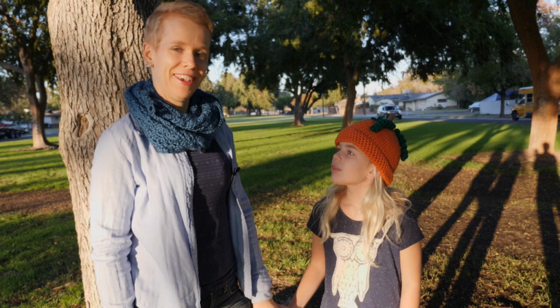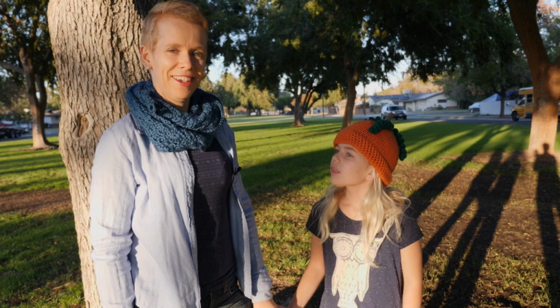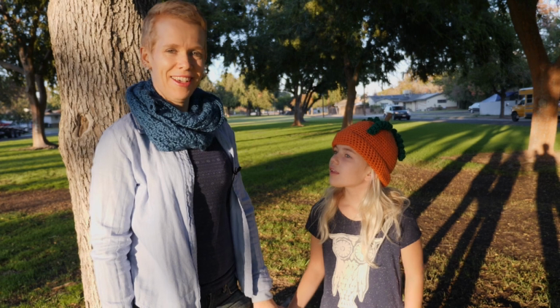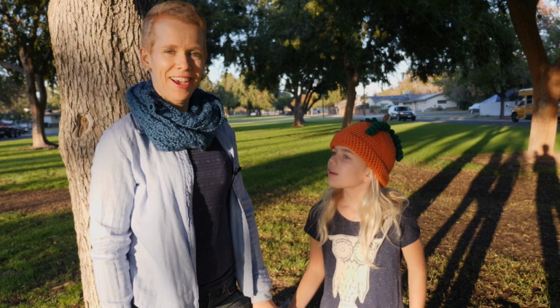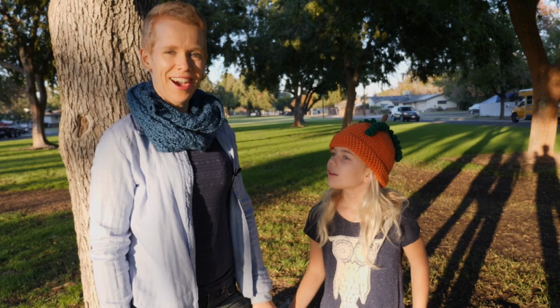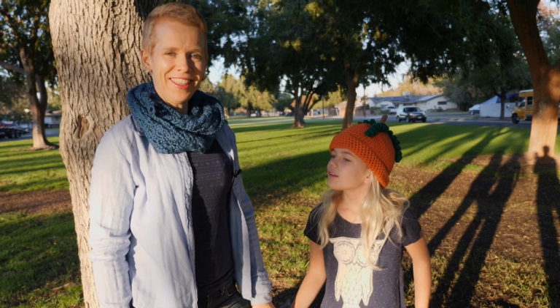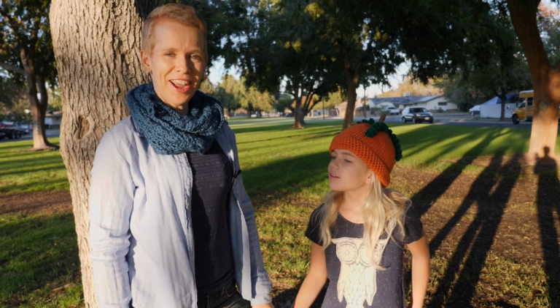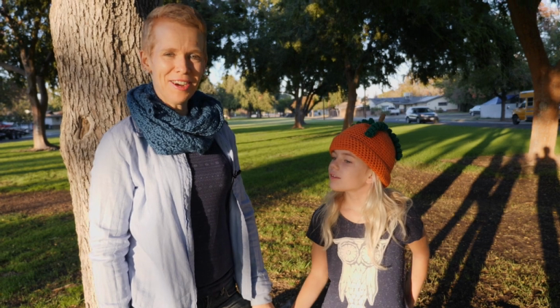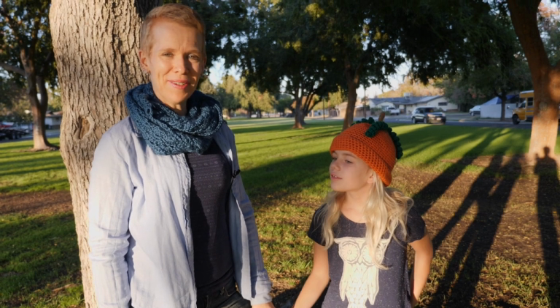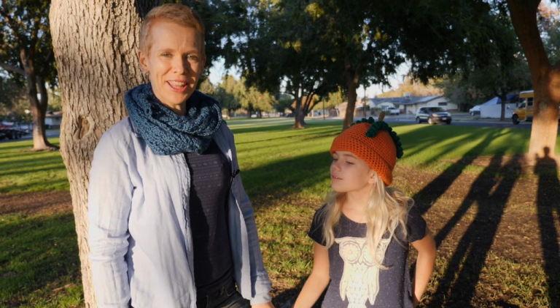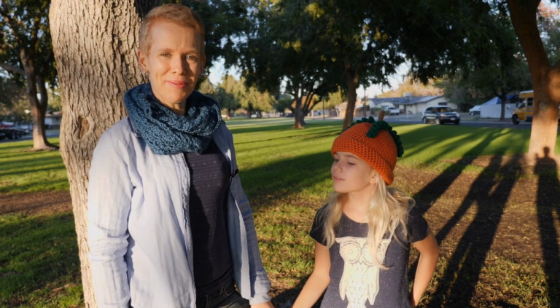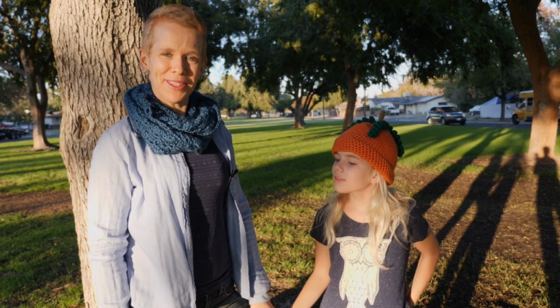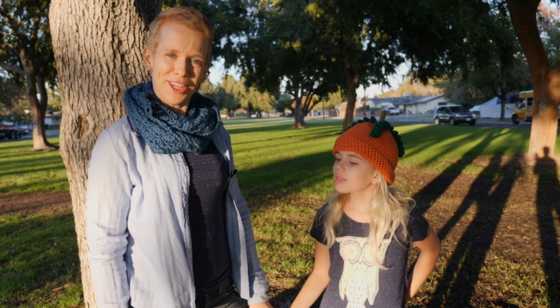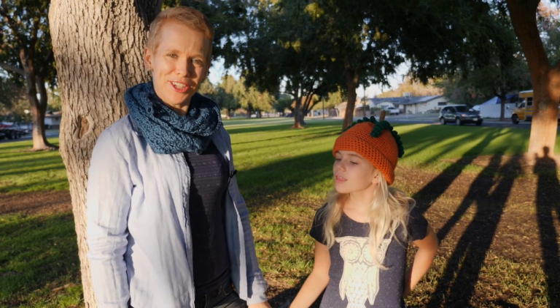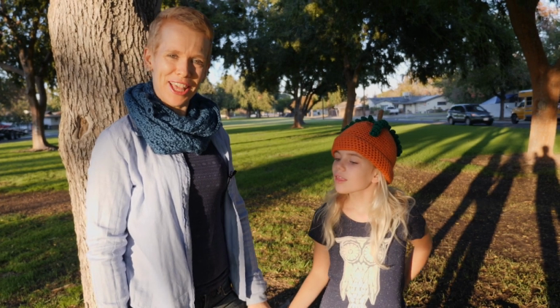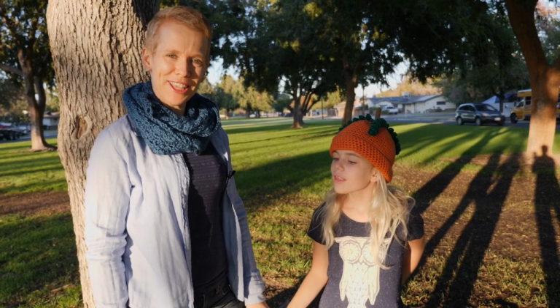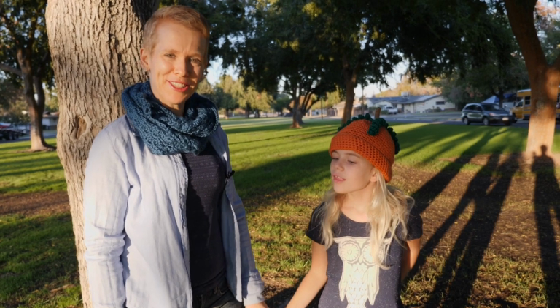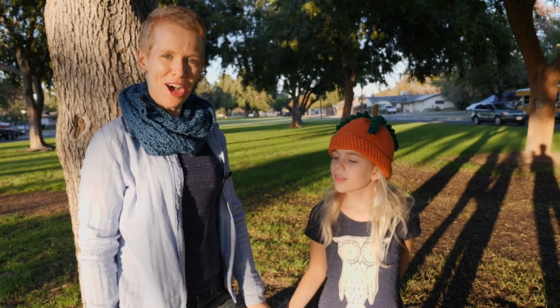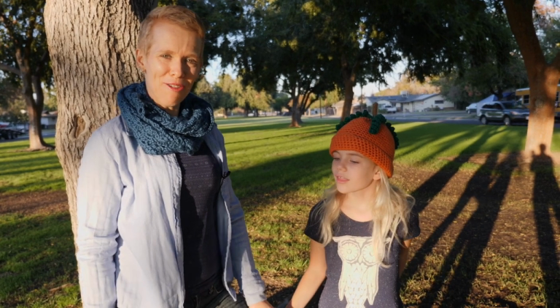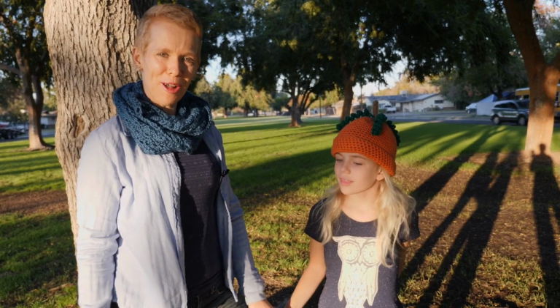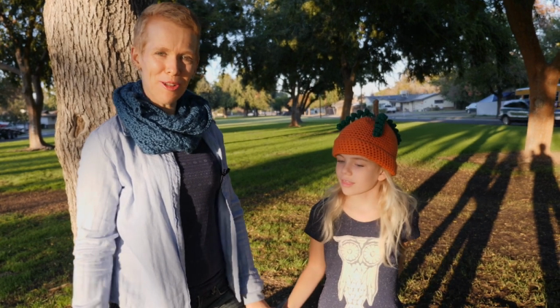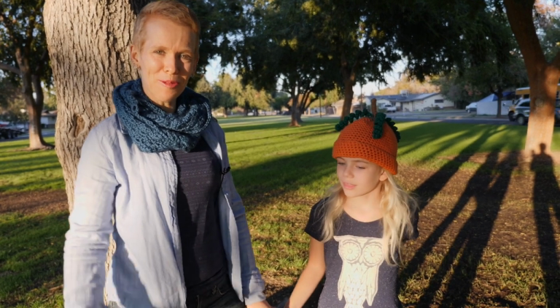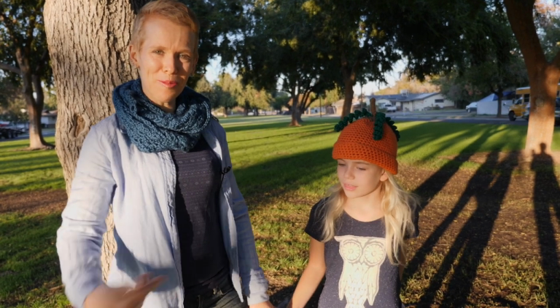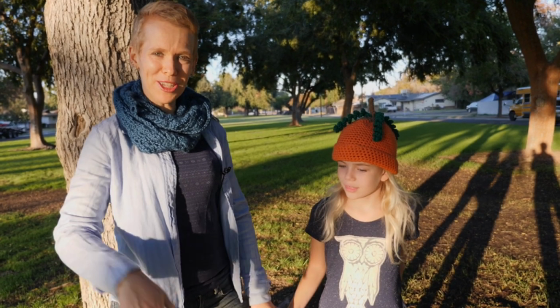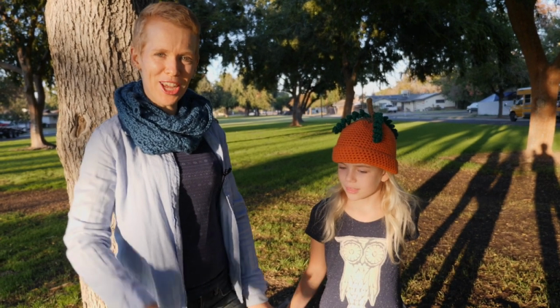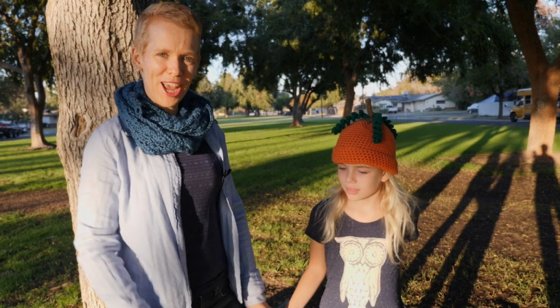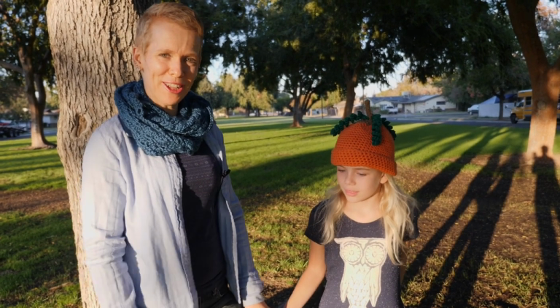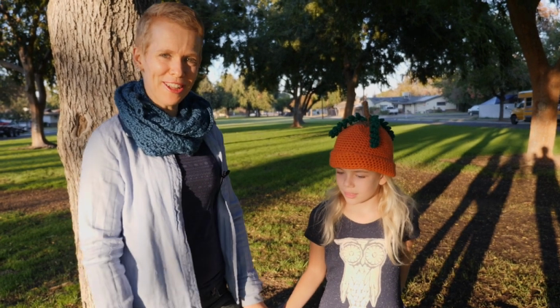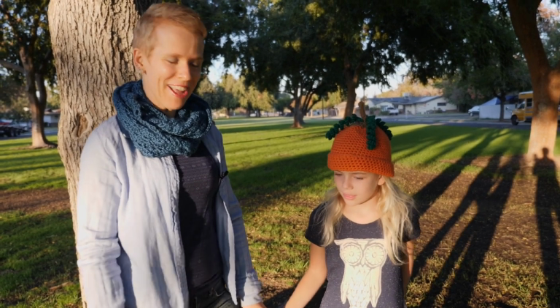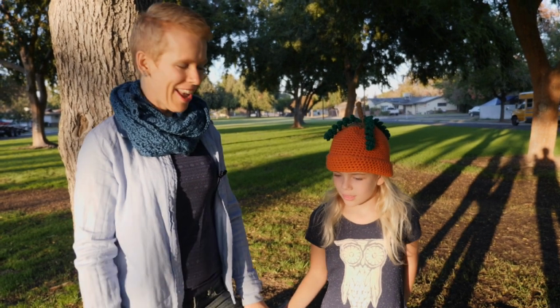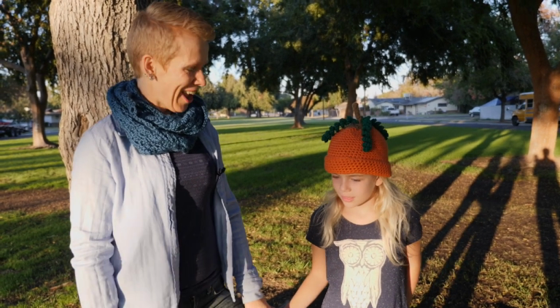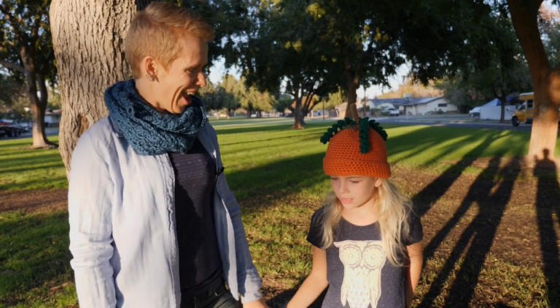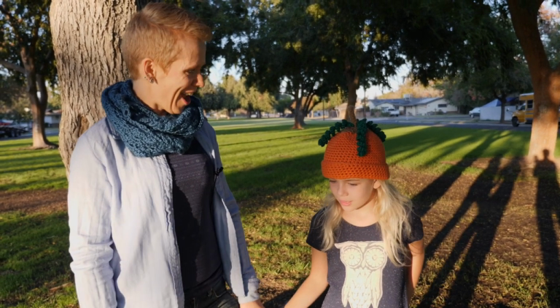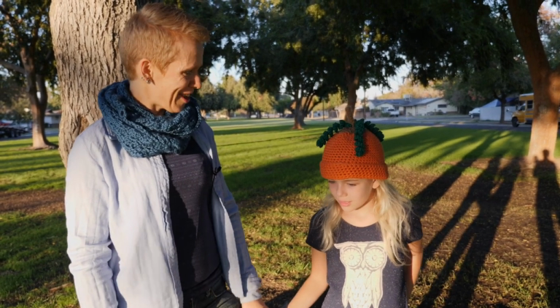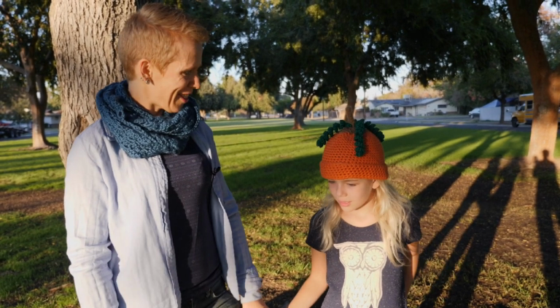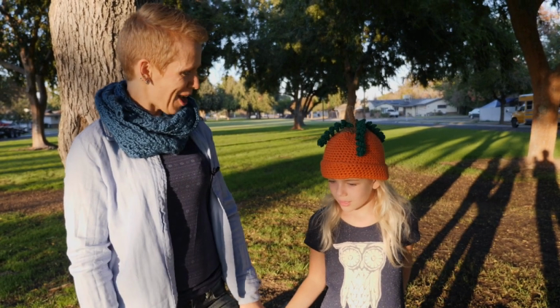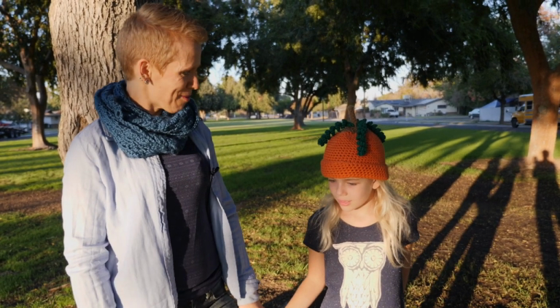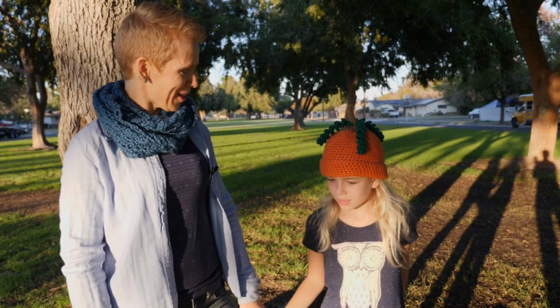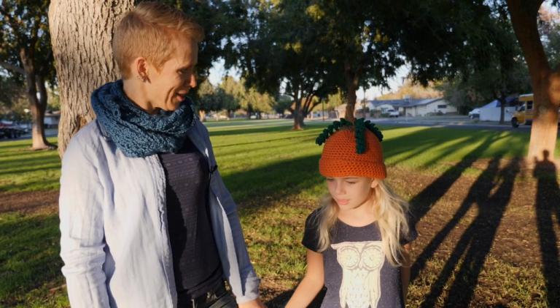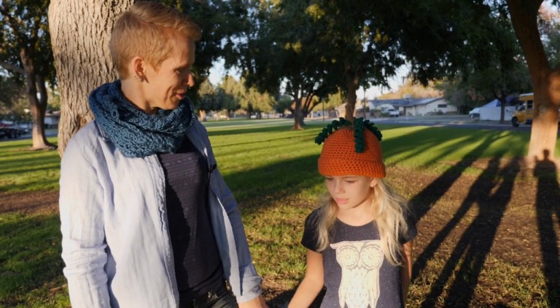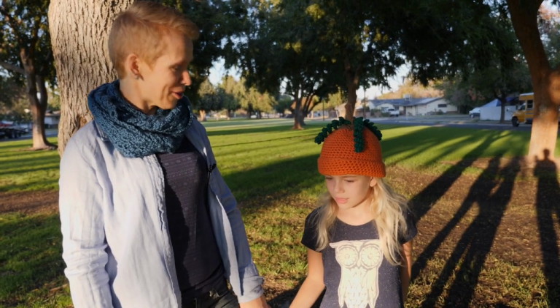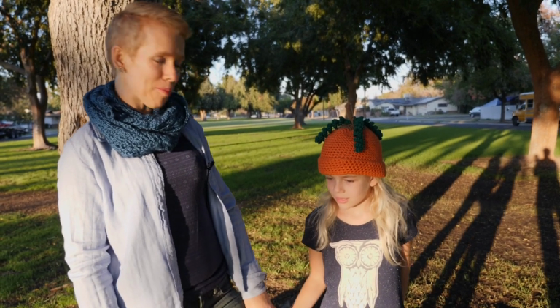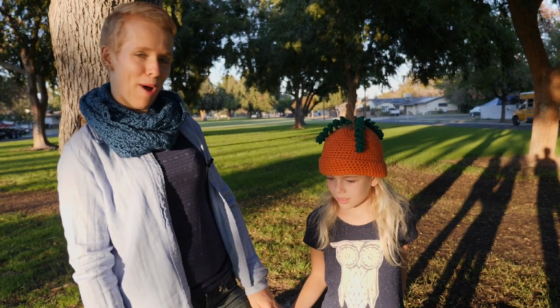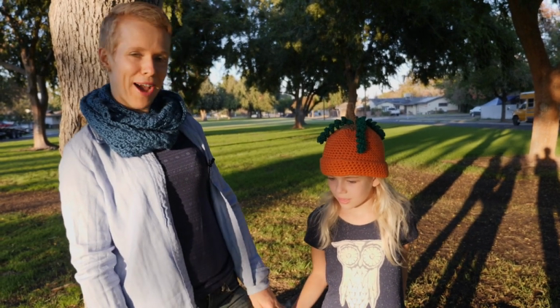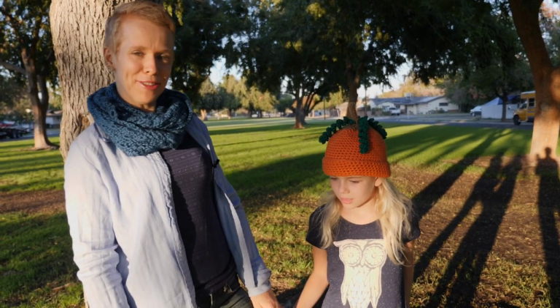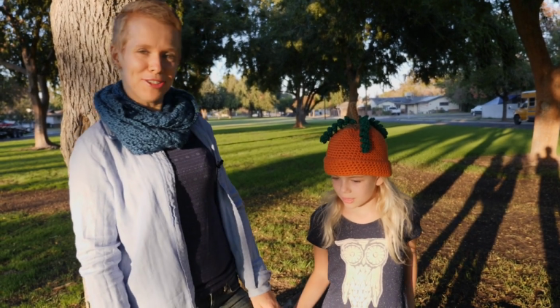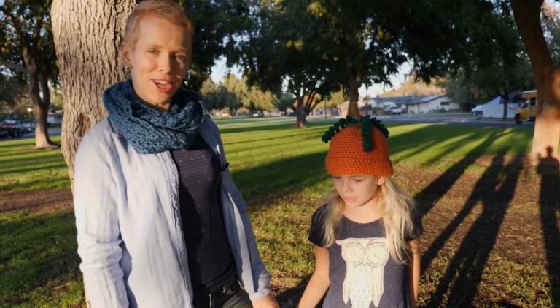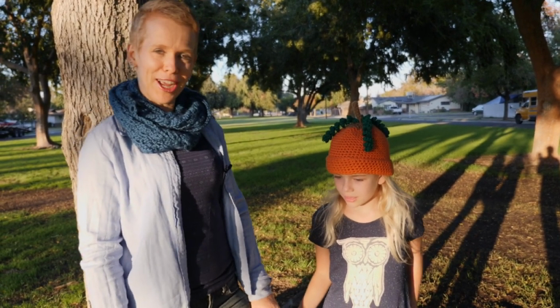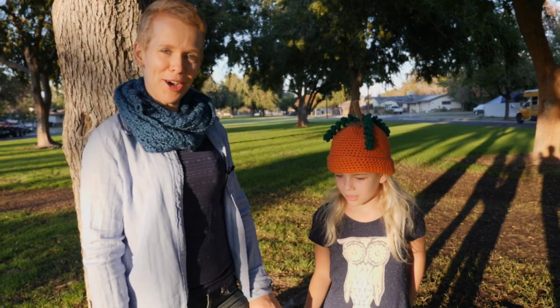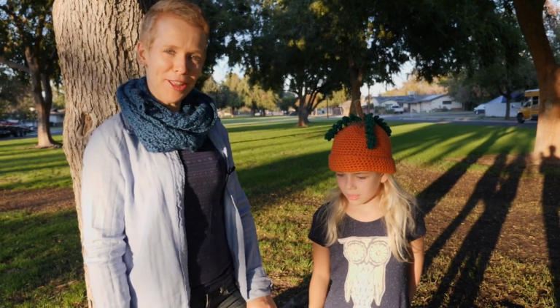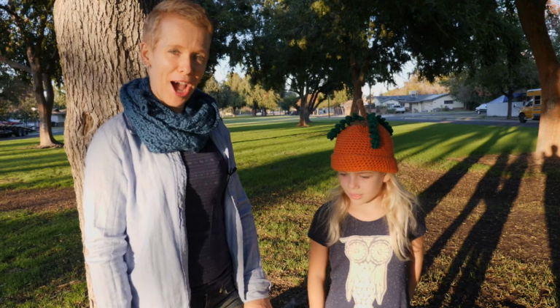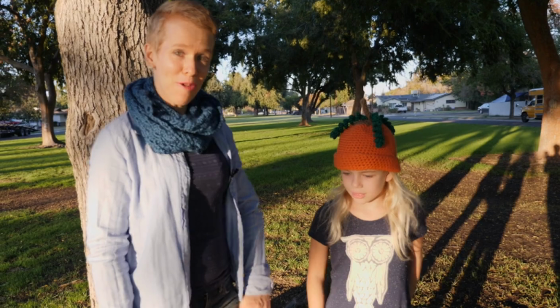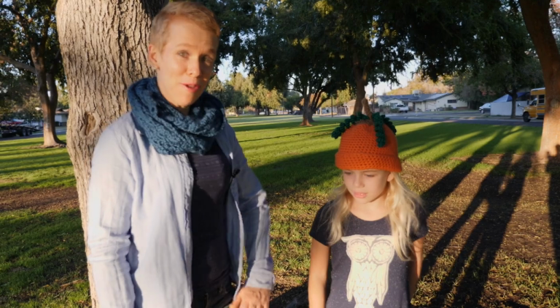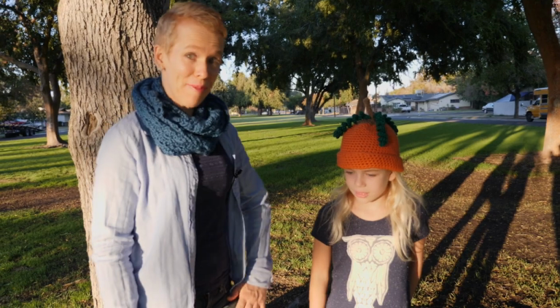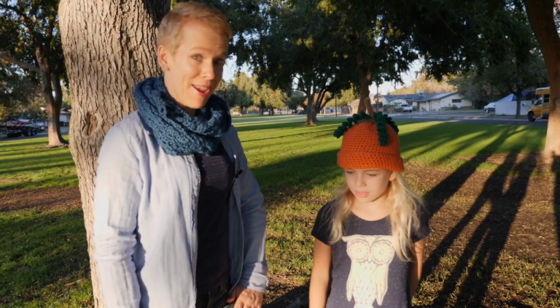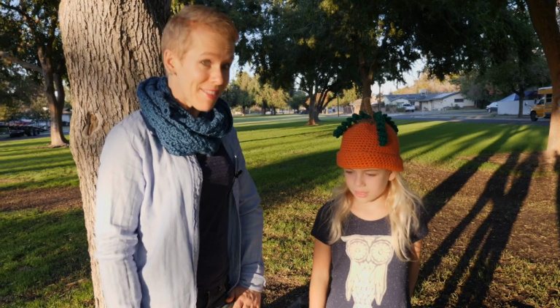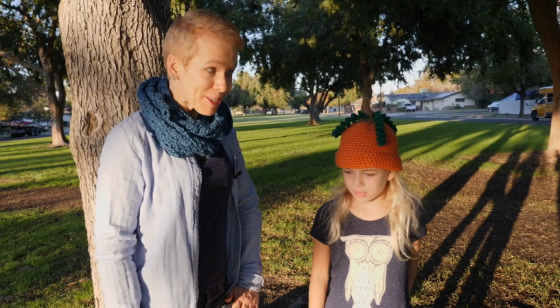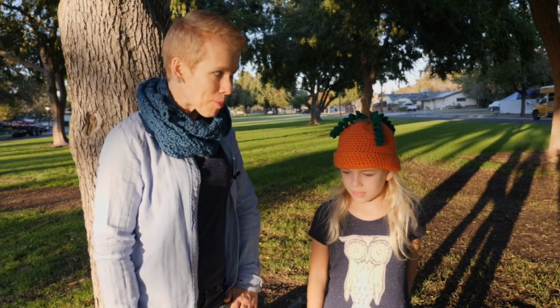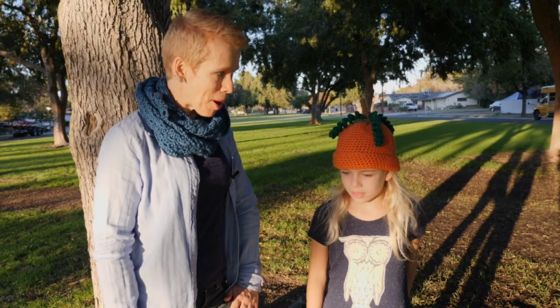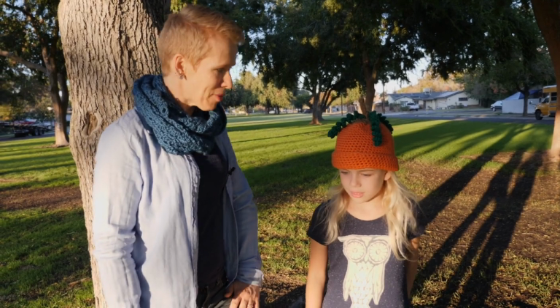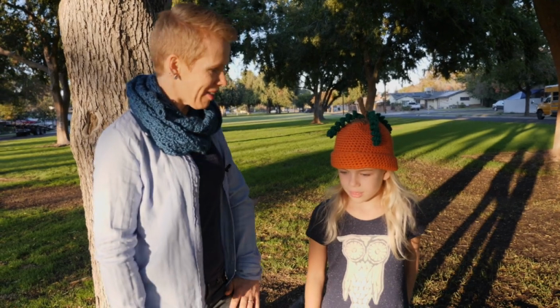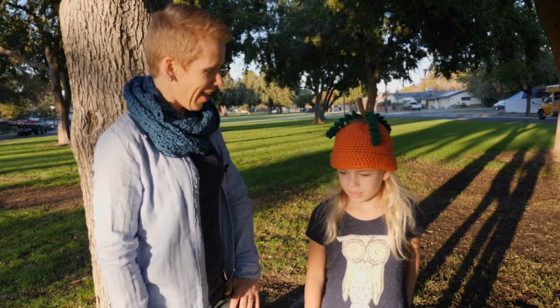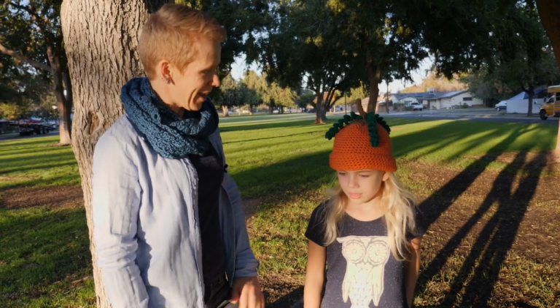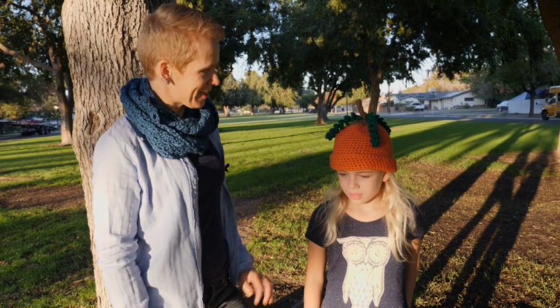Hi there! My name is Angela Esau. Welcome to my channel. I'm glad you stopped by to check out how we made this pumpkin hat.